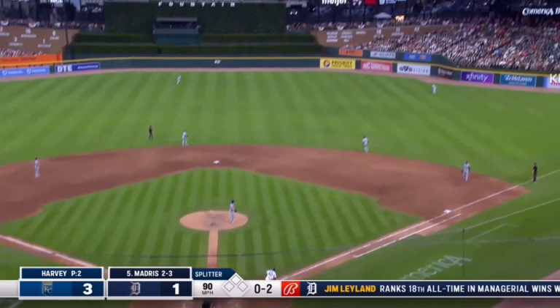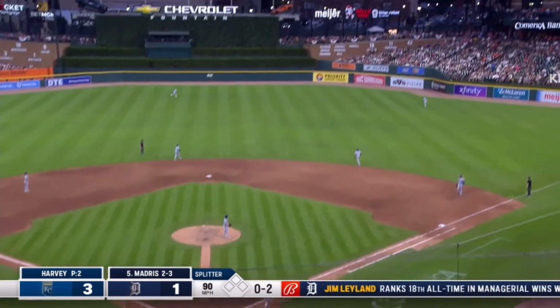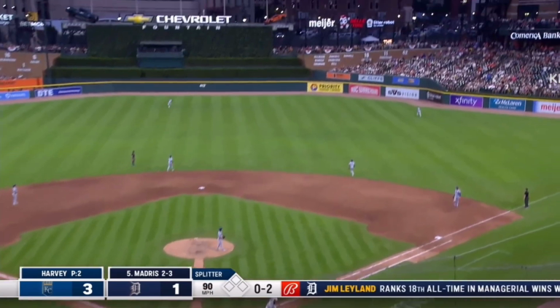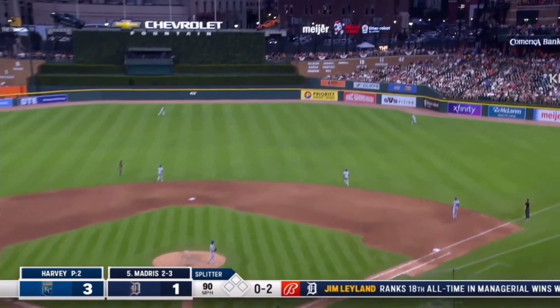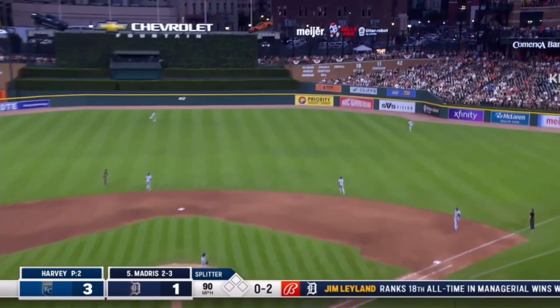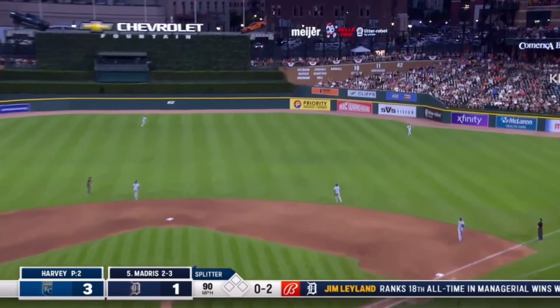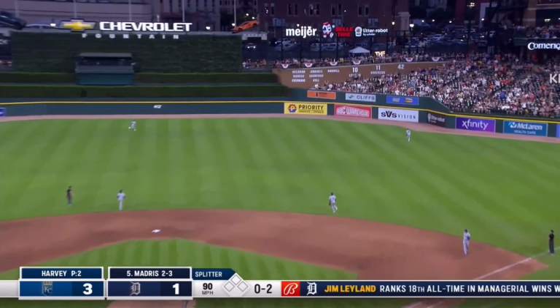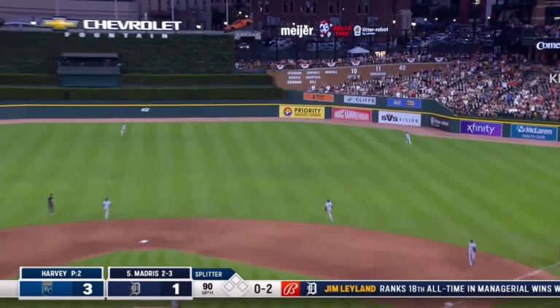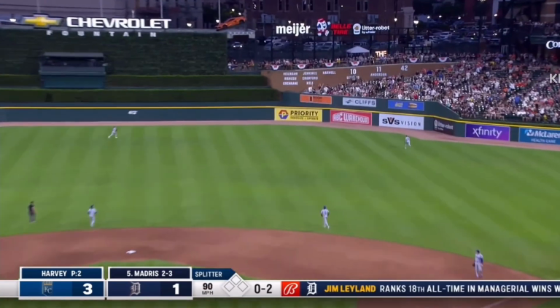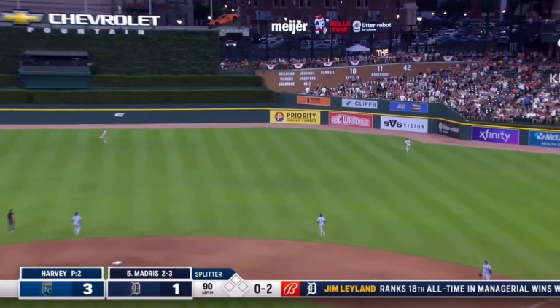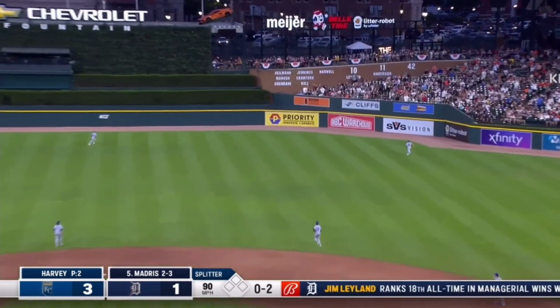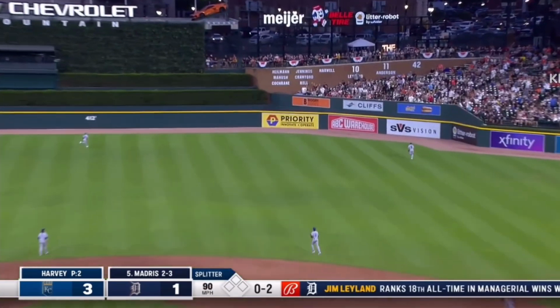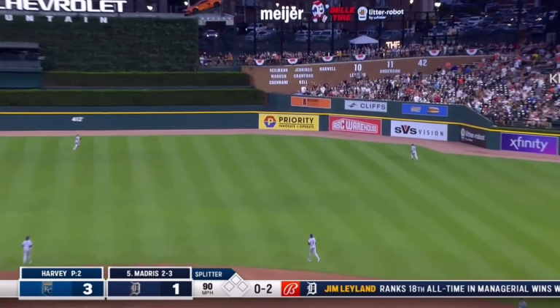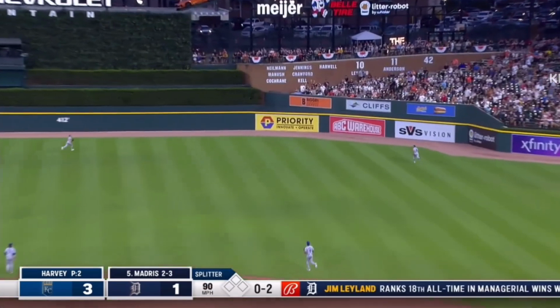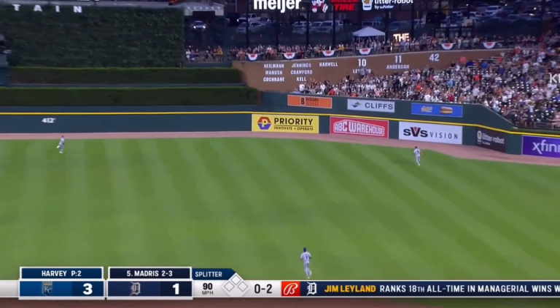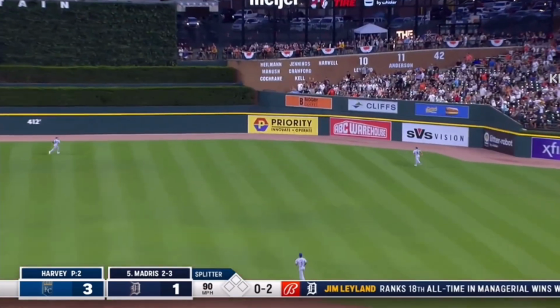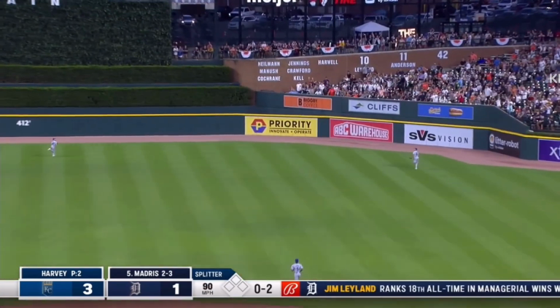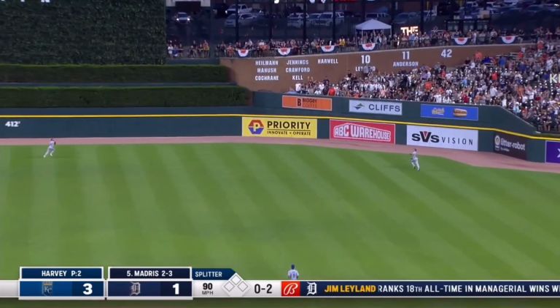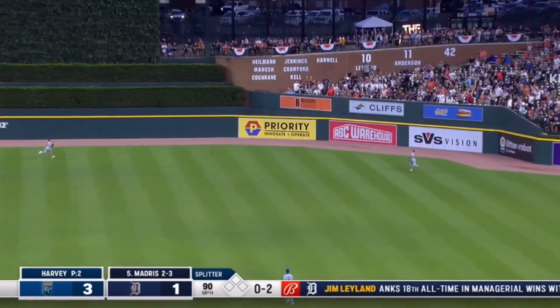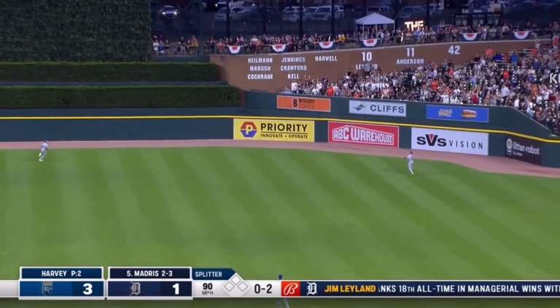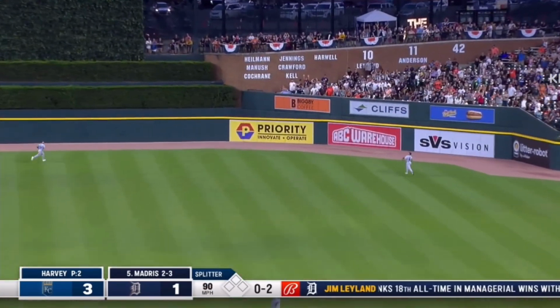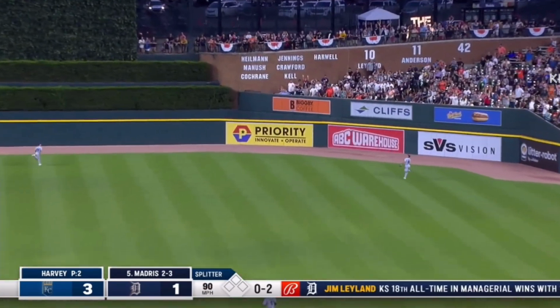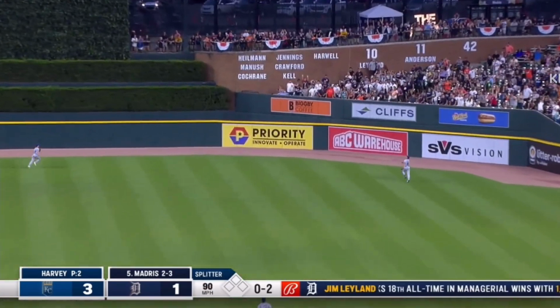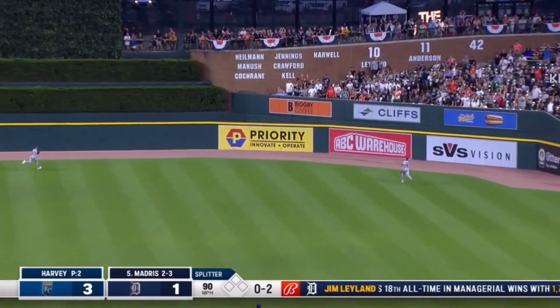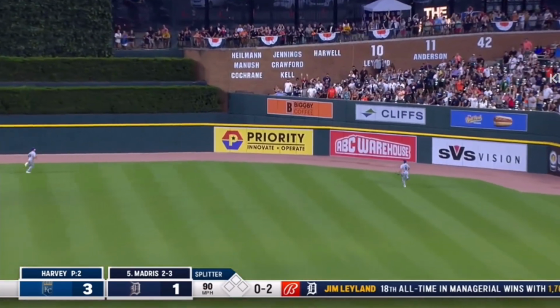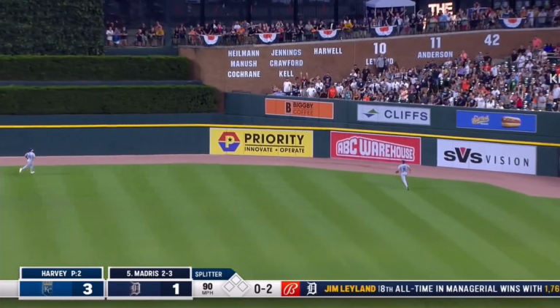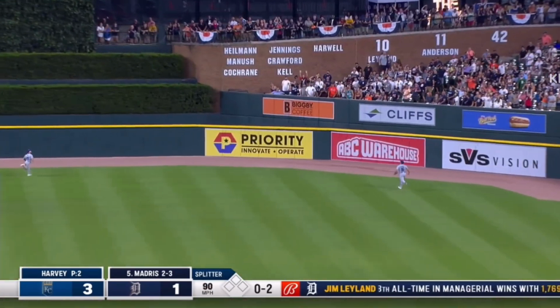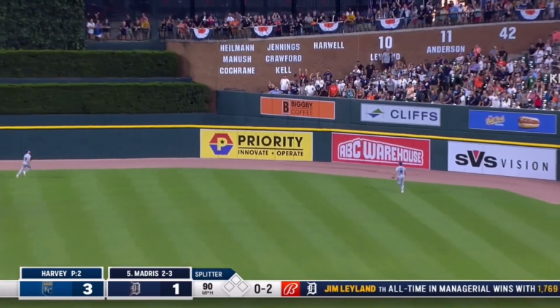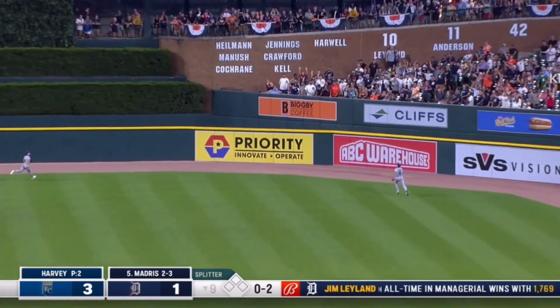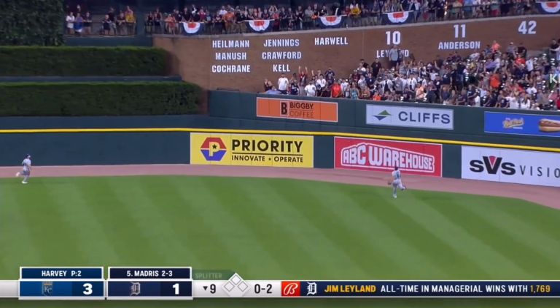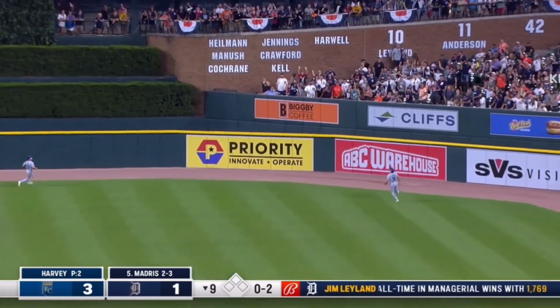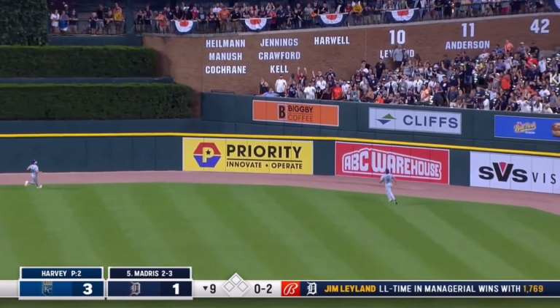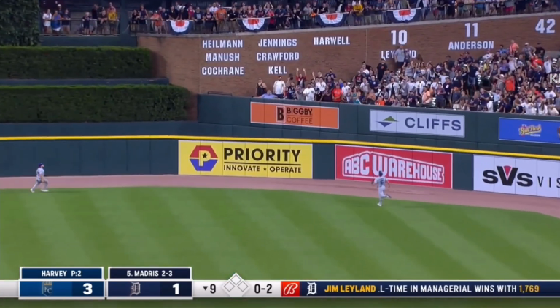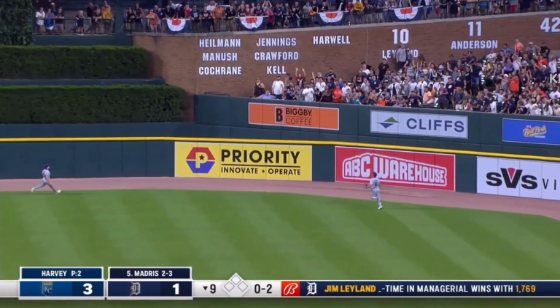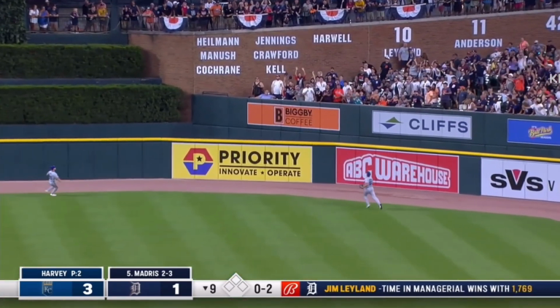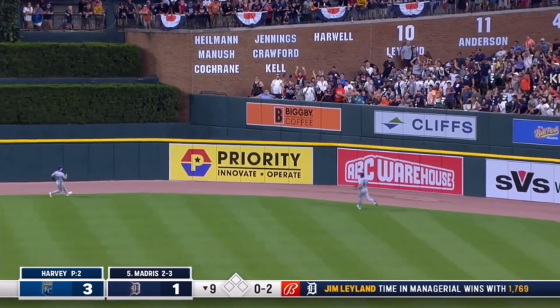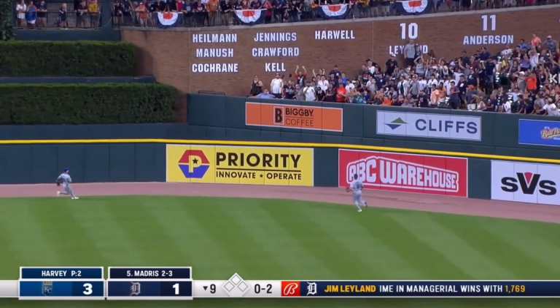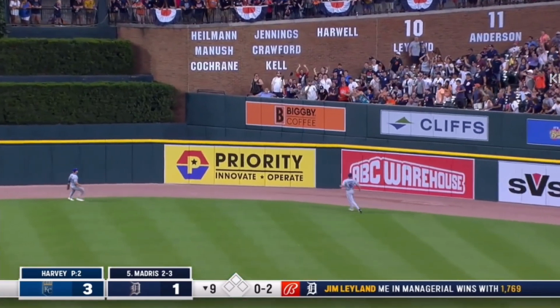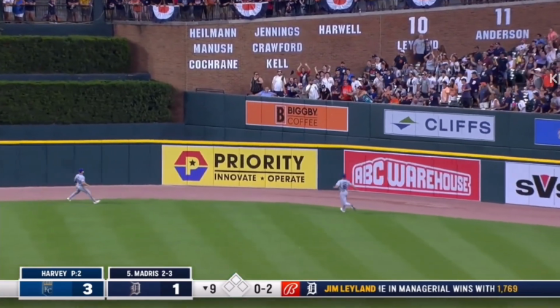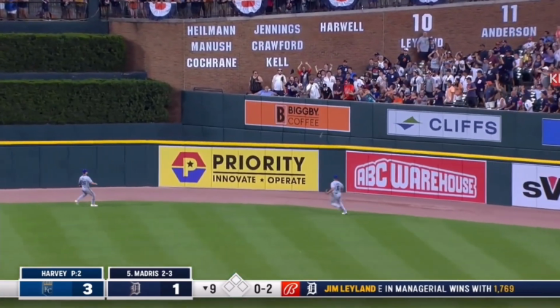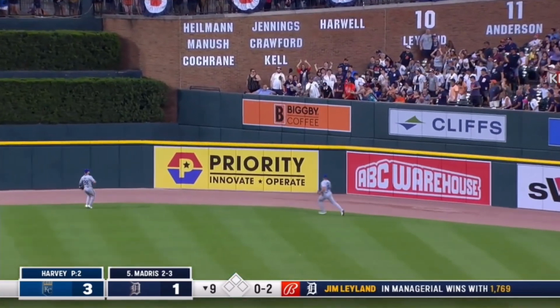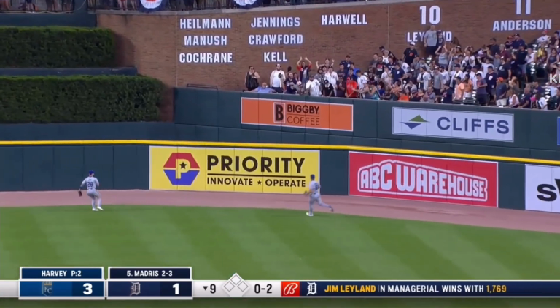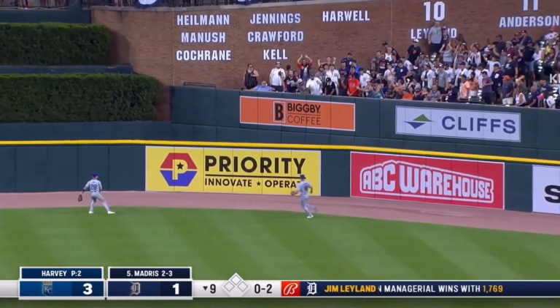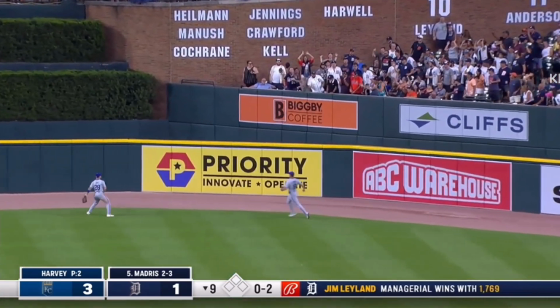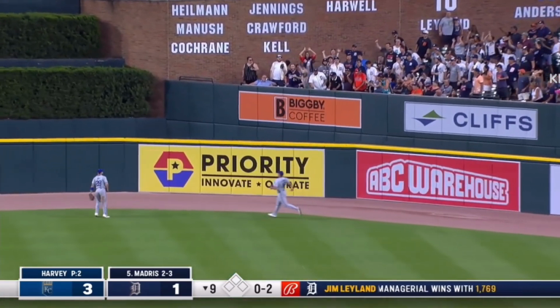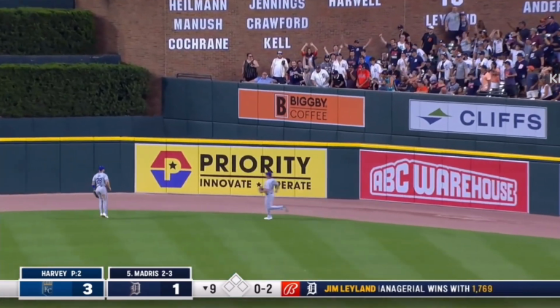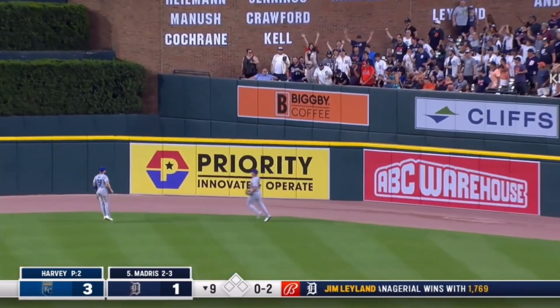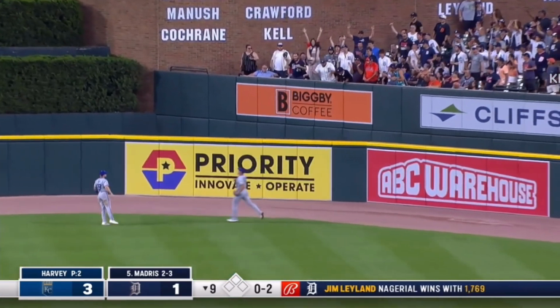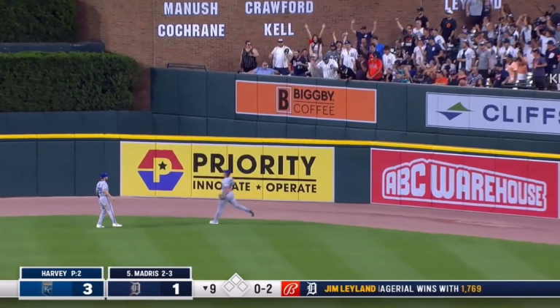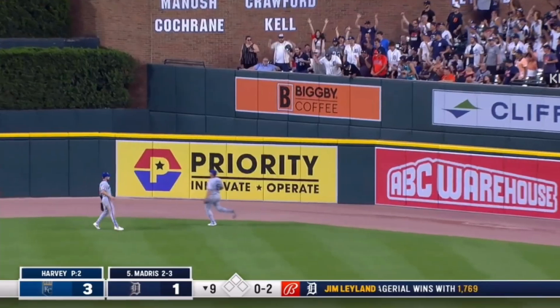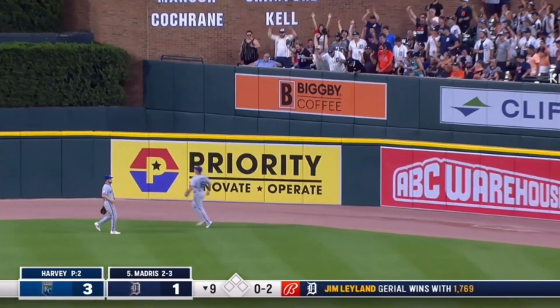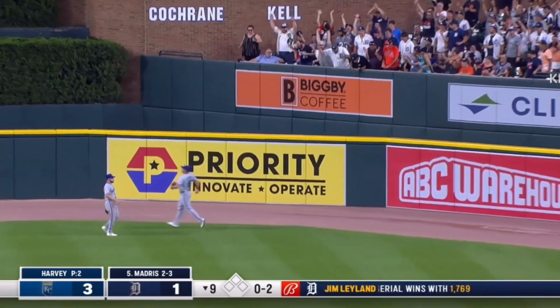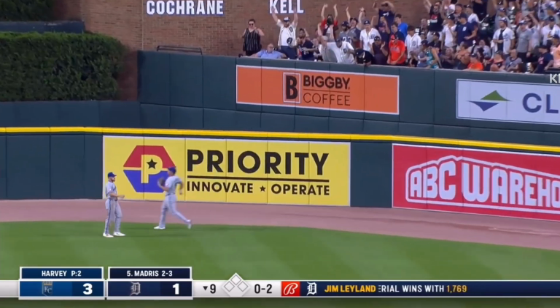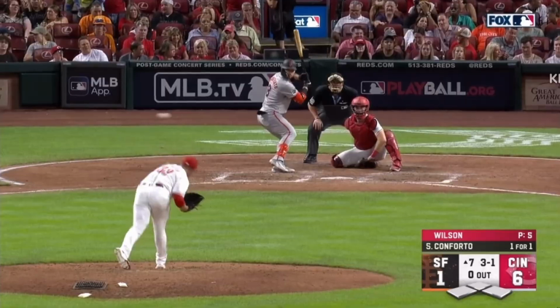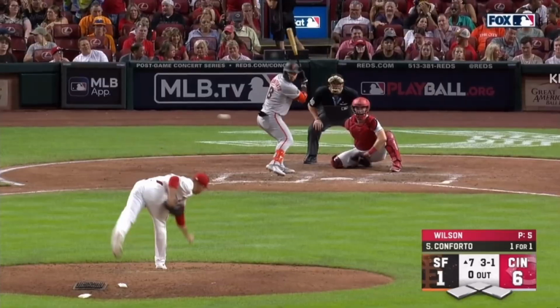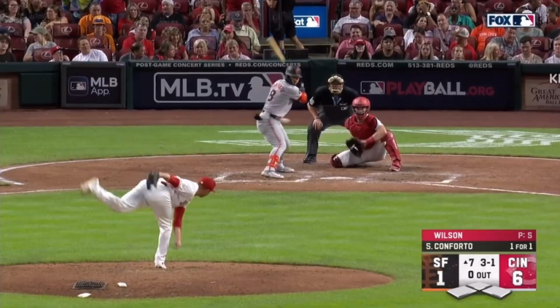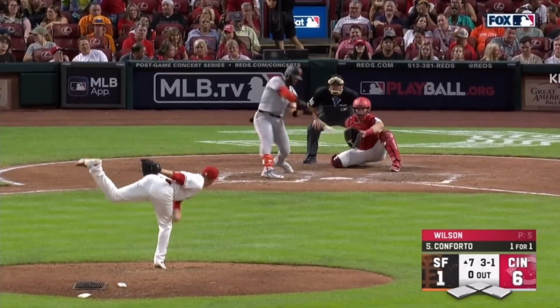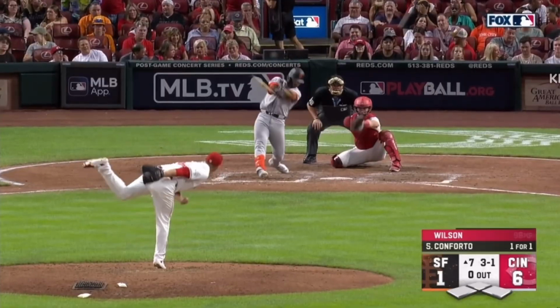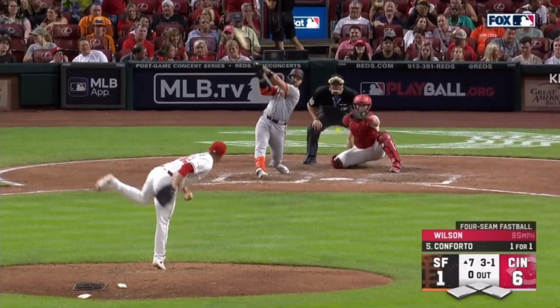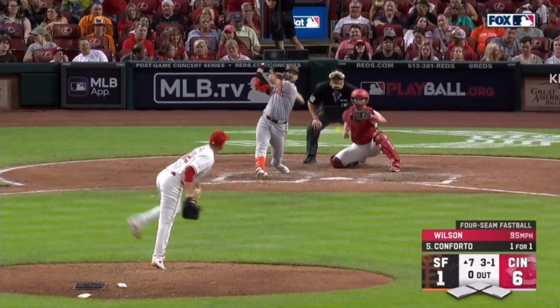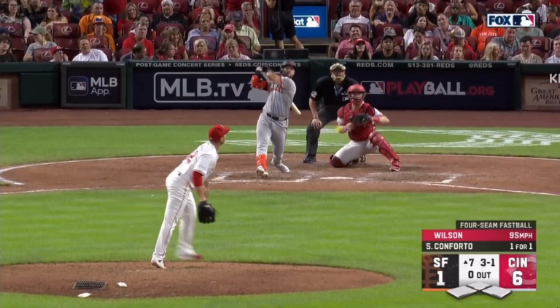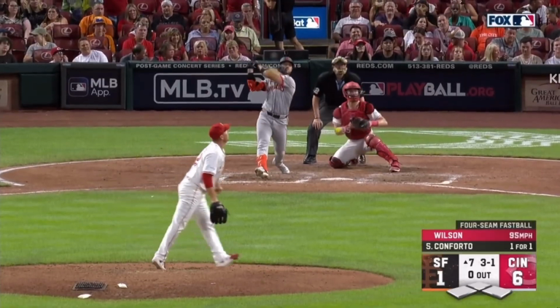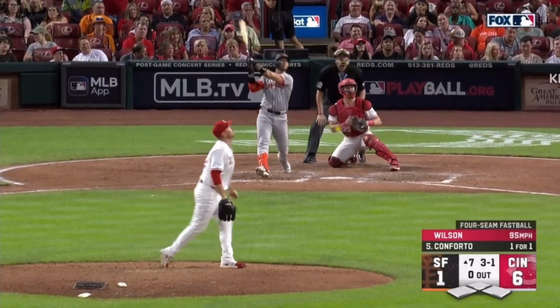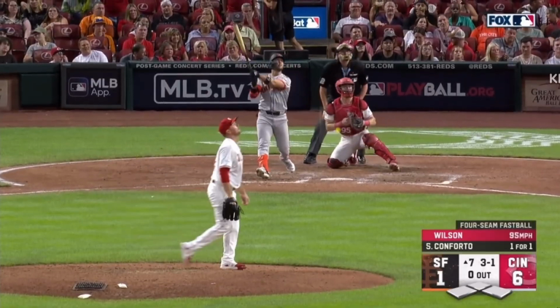Fly ball right center, that's deep. That ball's got a chance. Gone — a little fumble in center field.